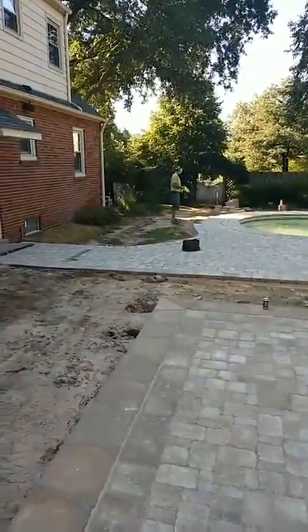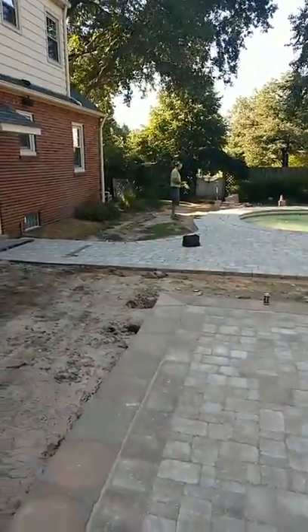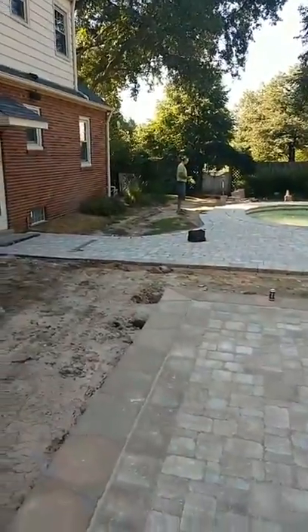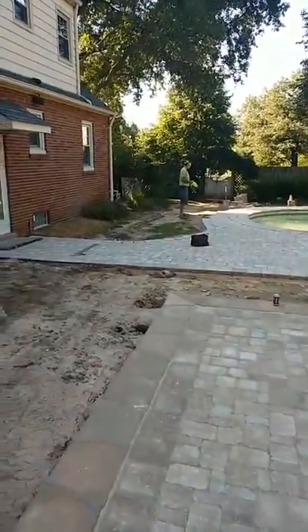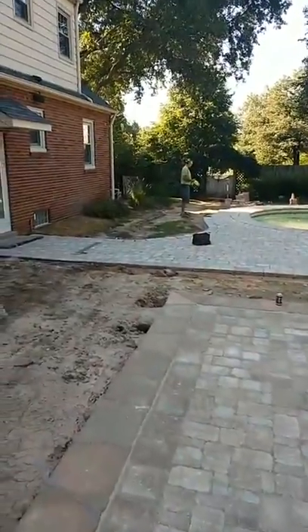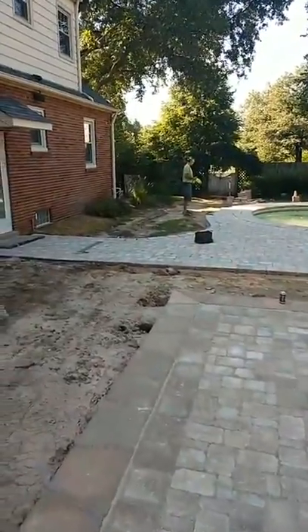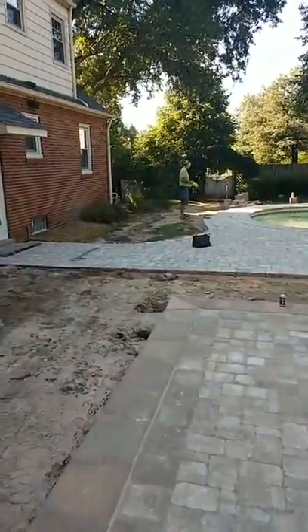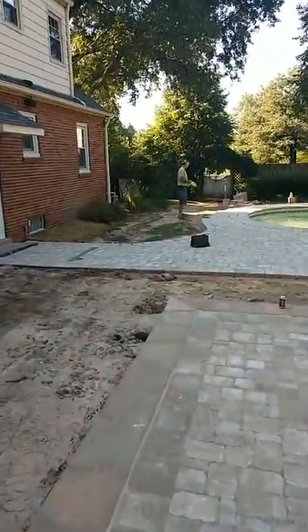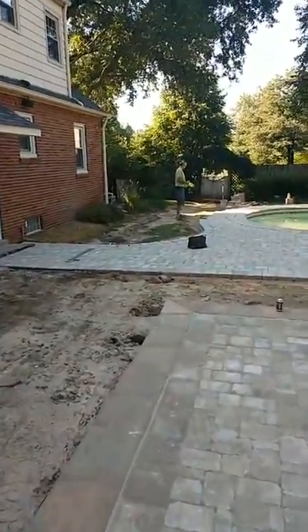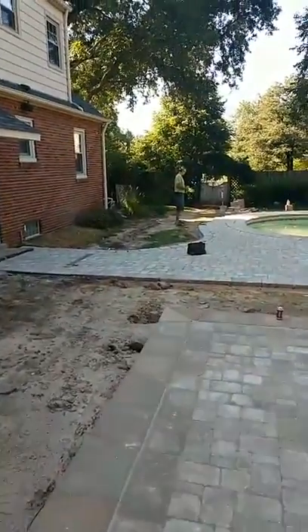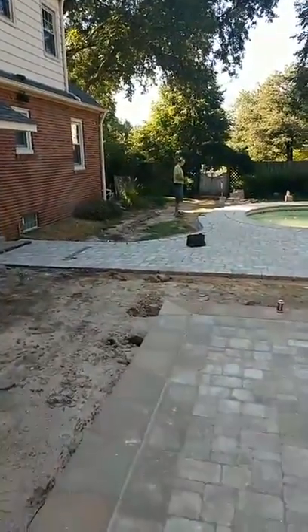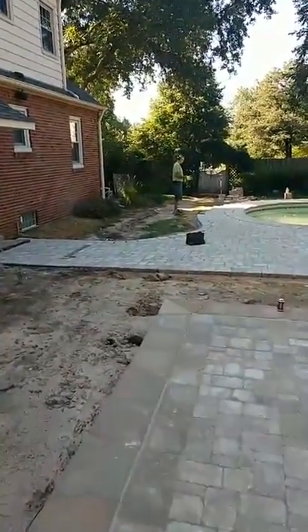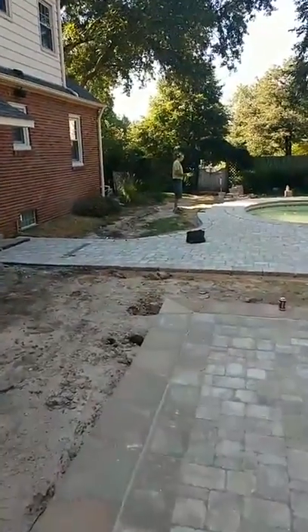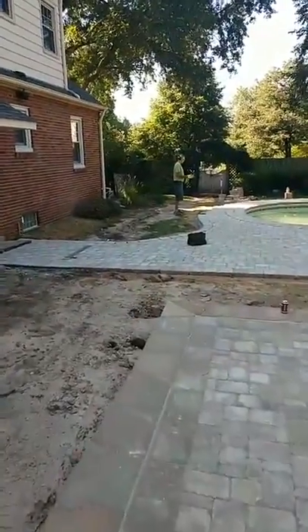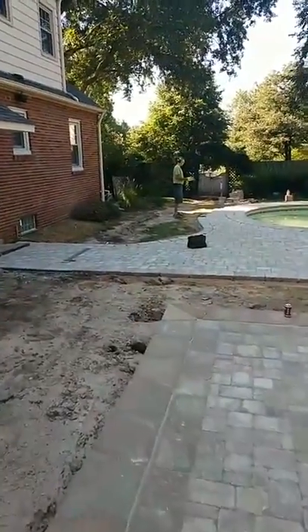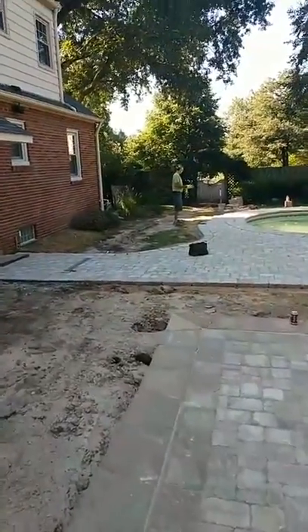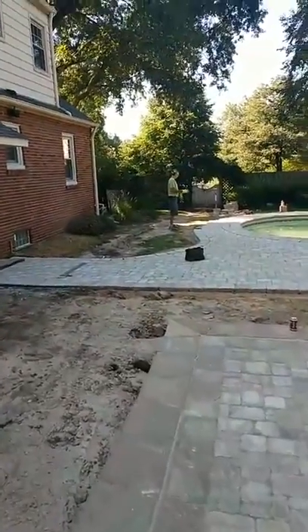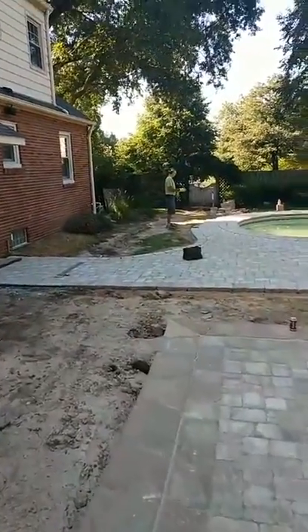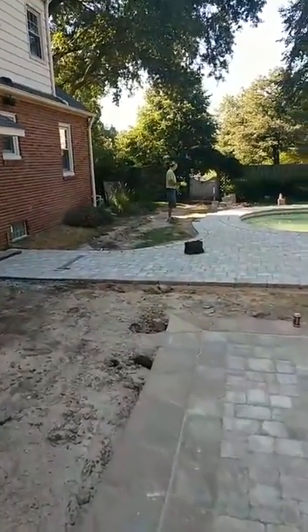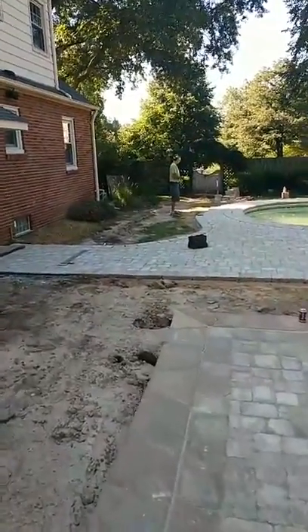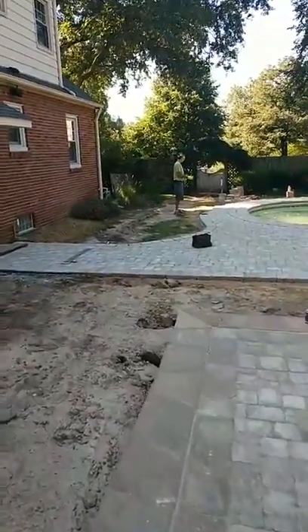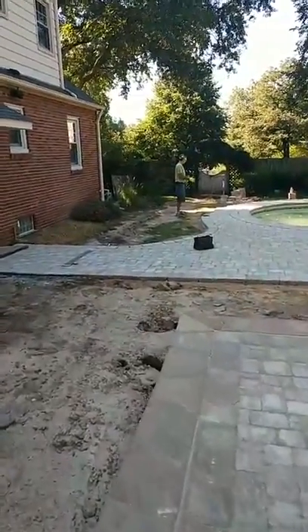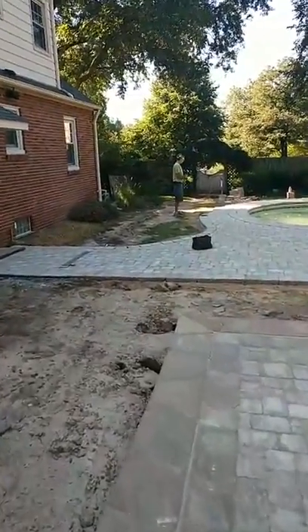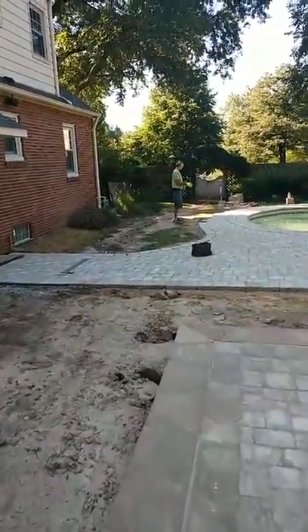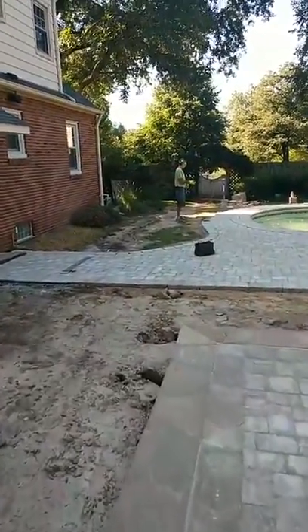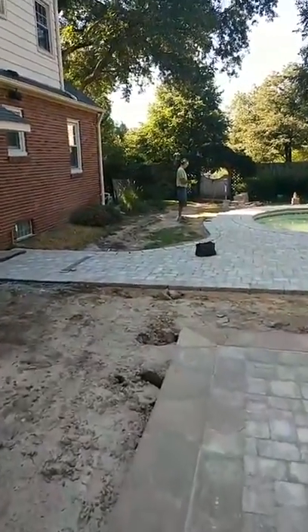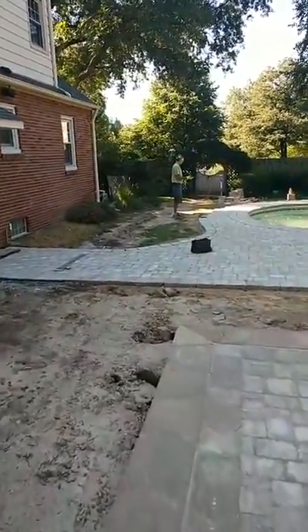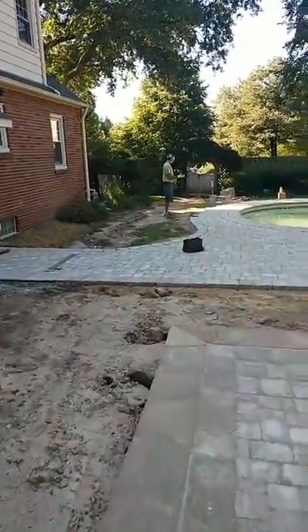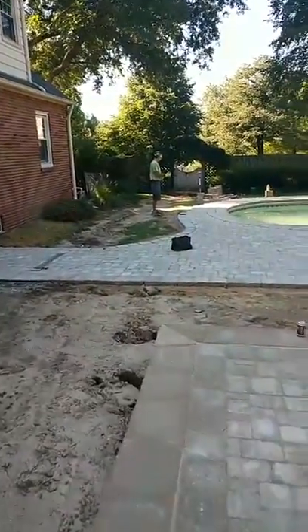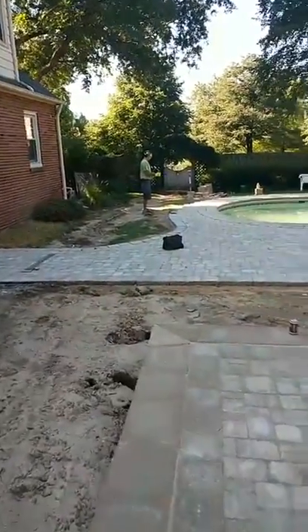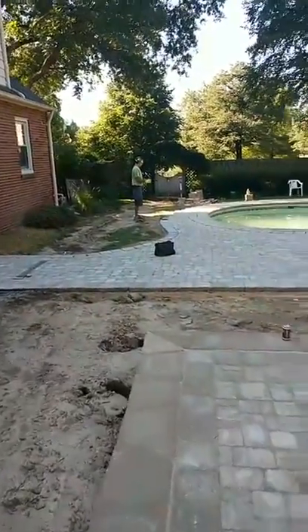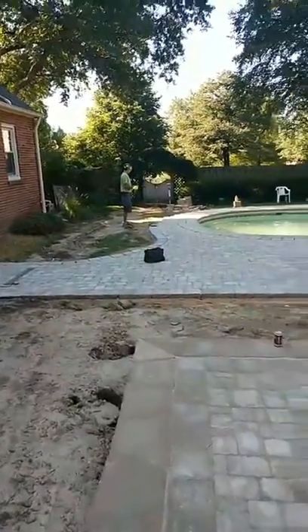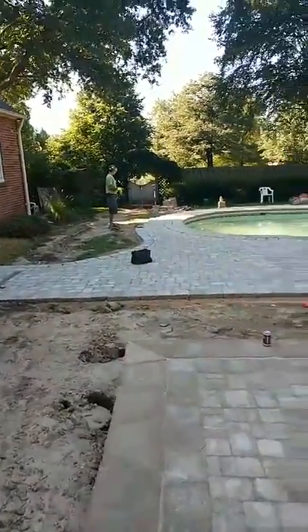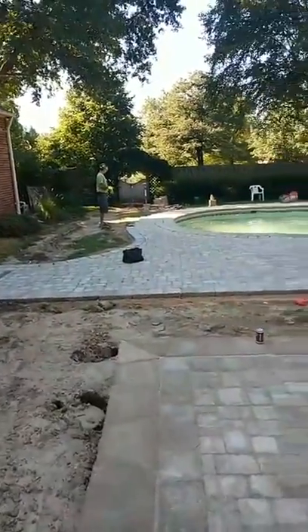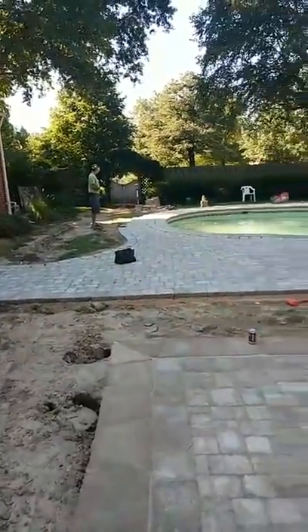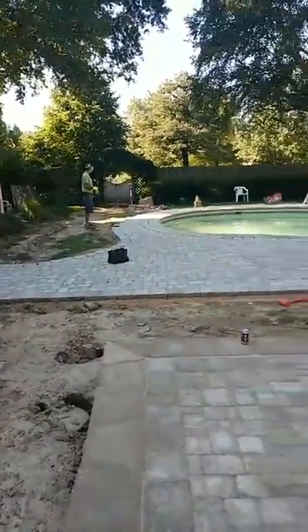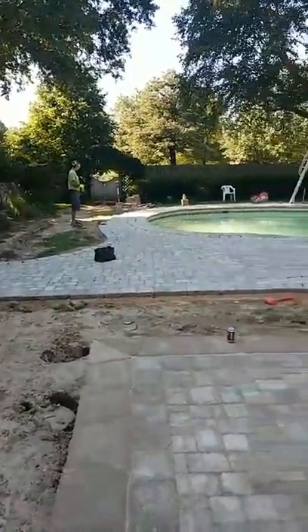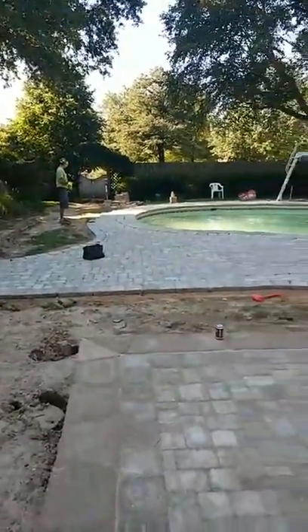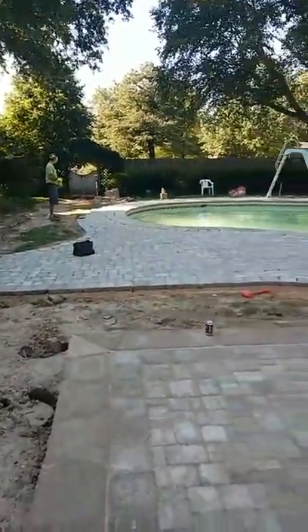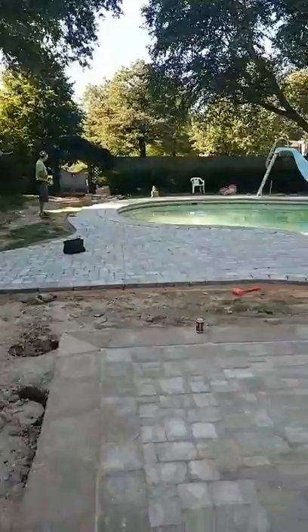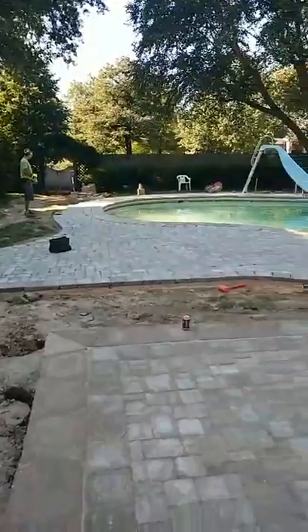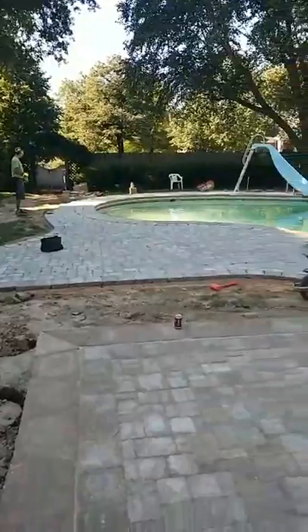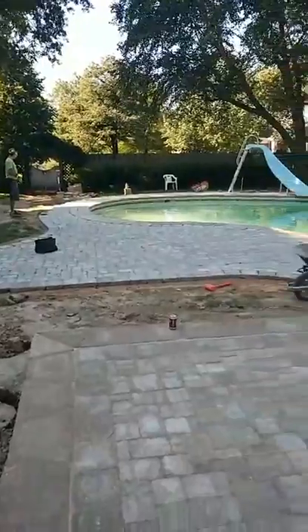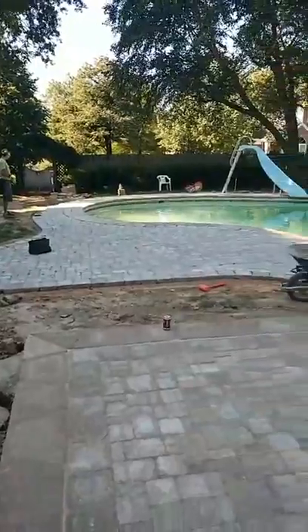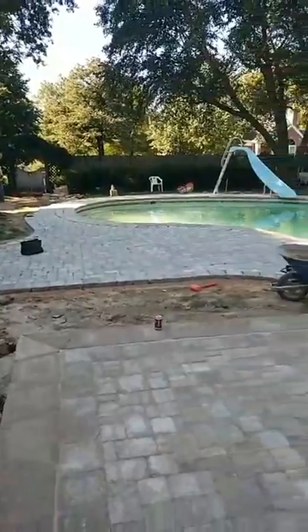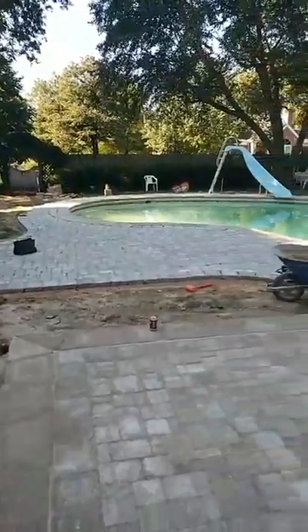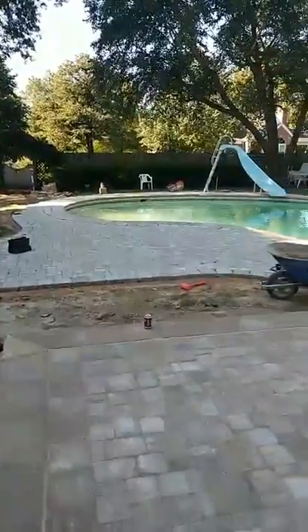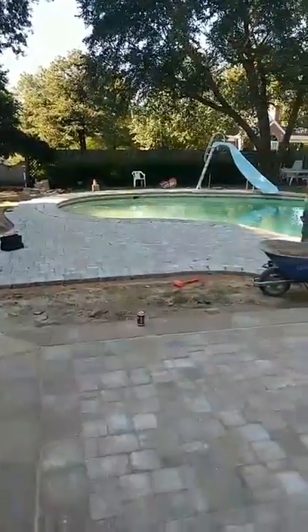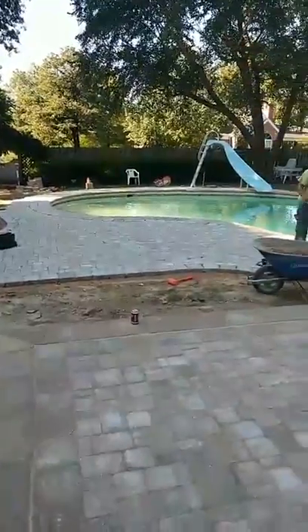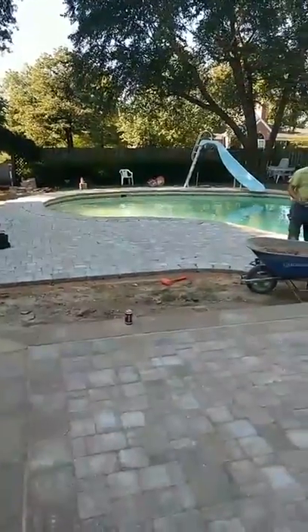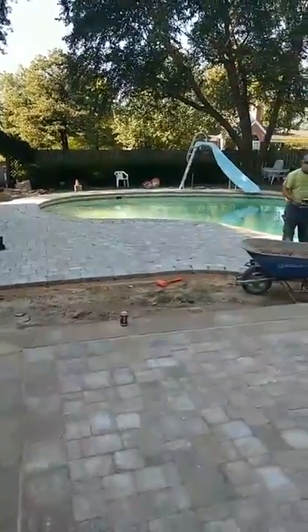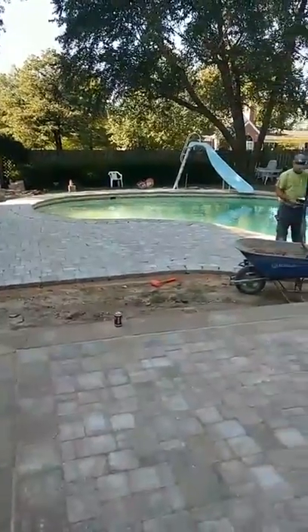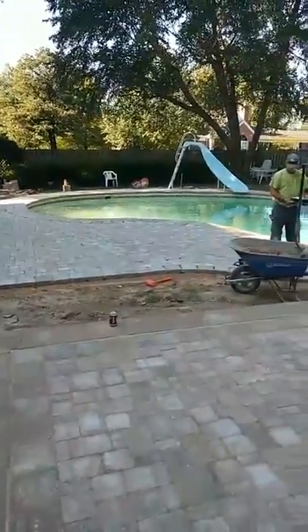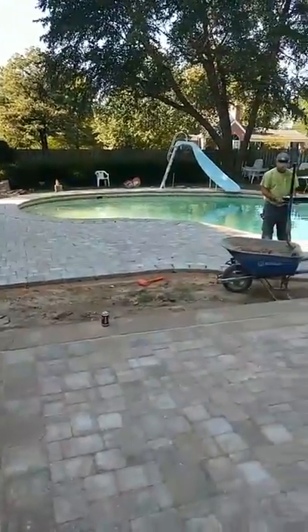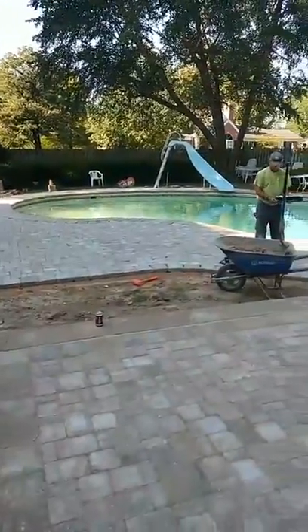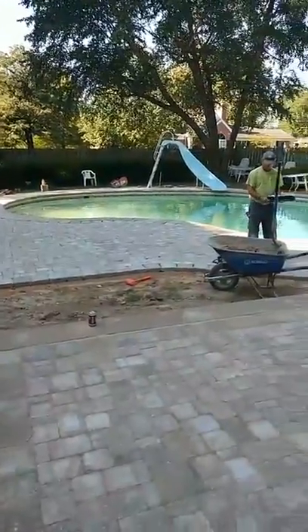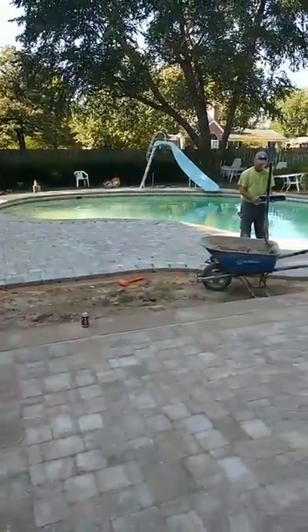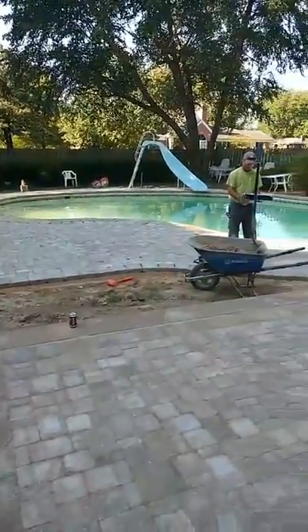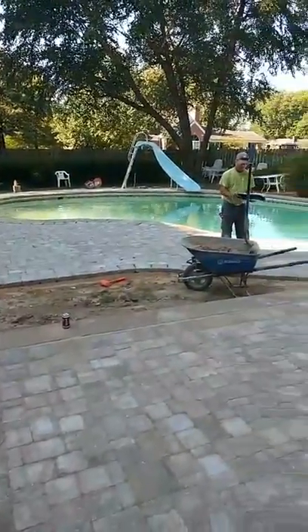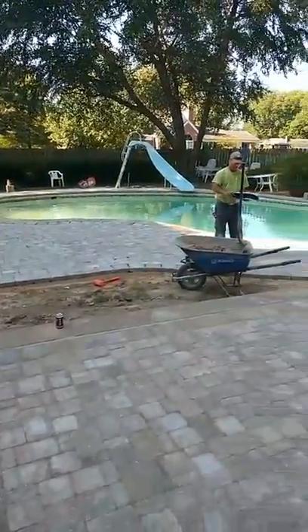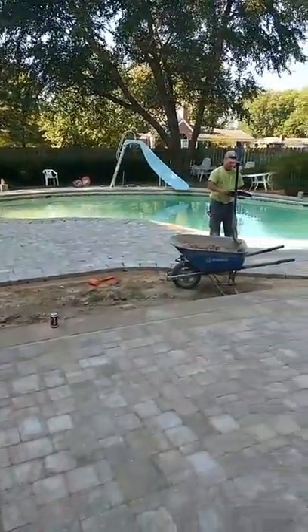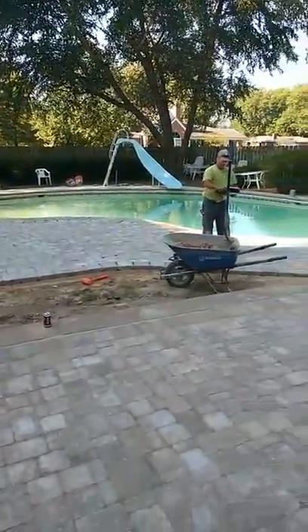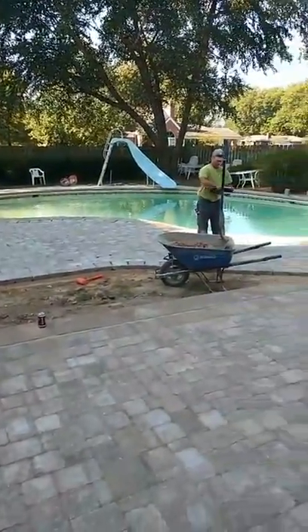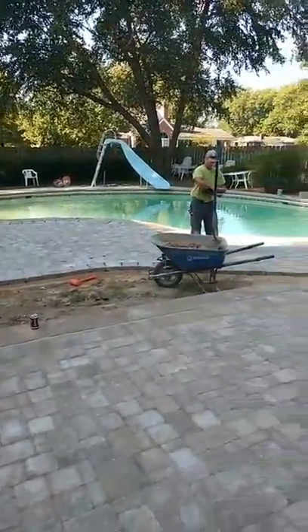That way when it pours down rain here, it'll get everything out to the street so you won't have to worry about your backyard getting too wet.